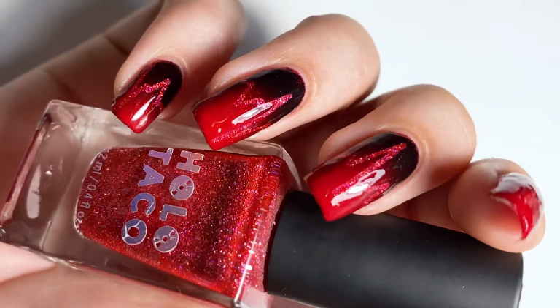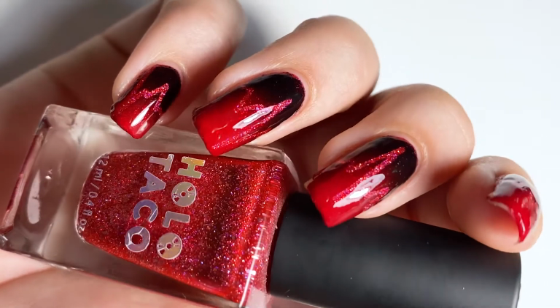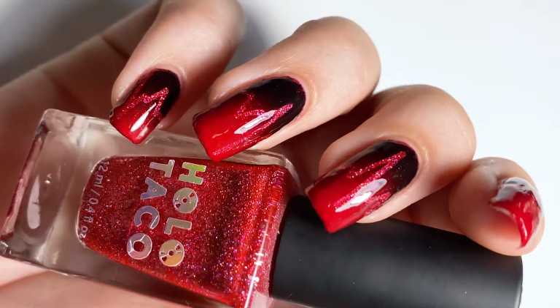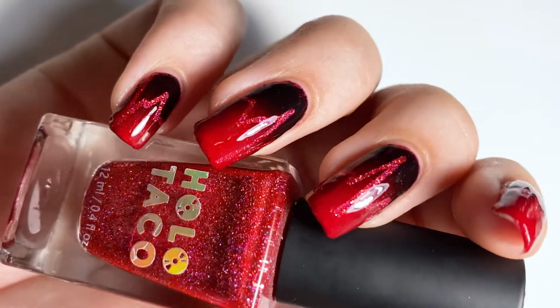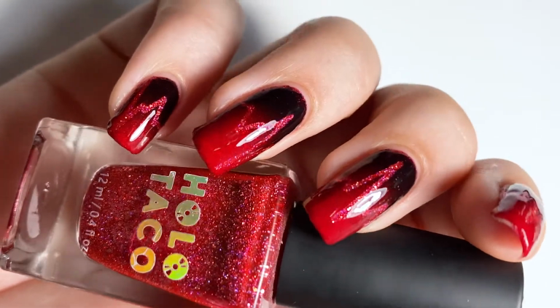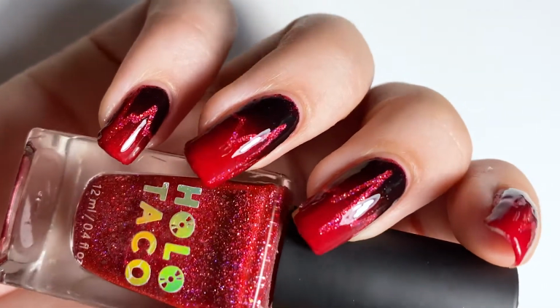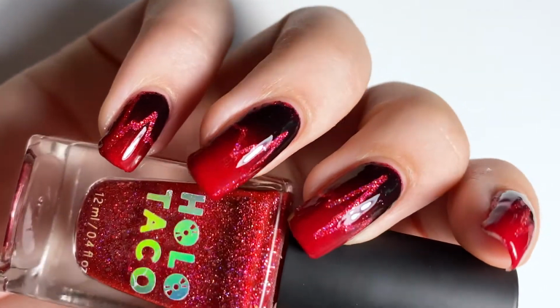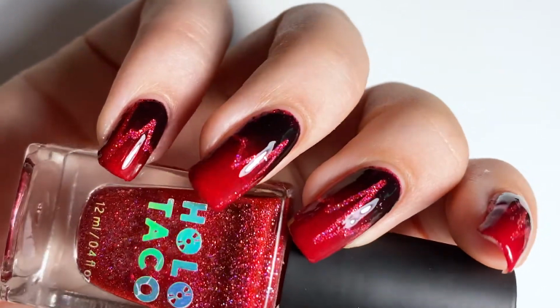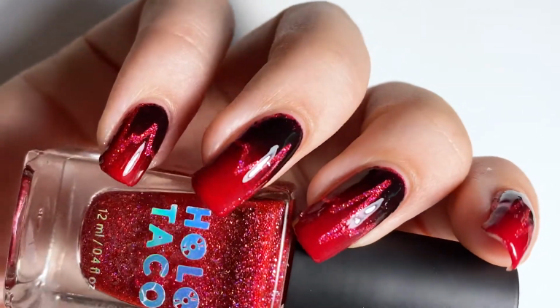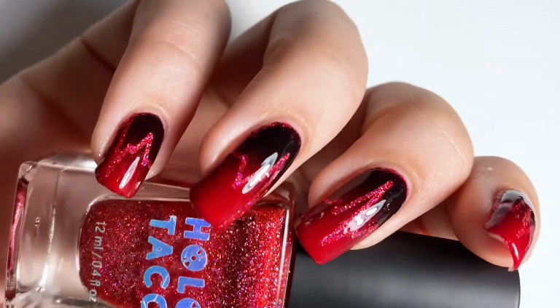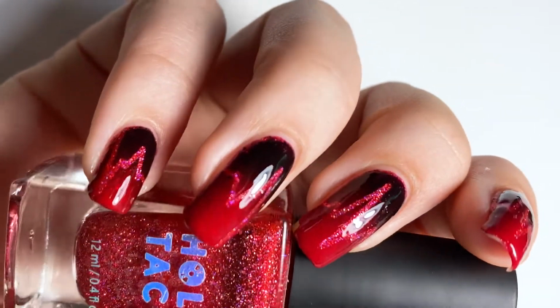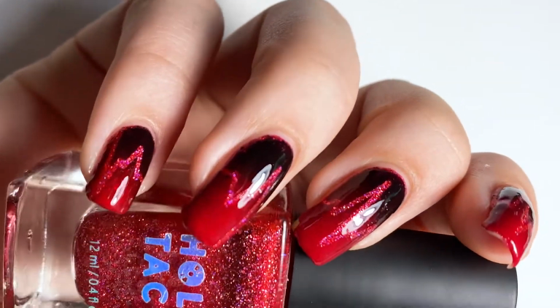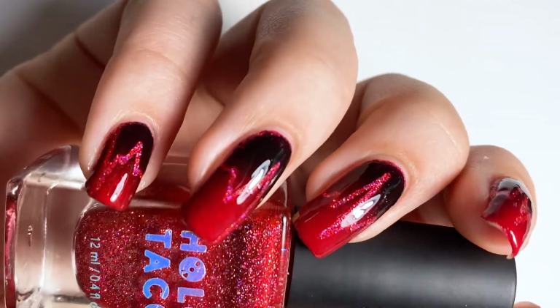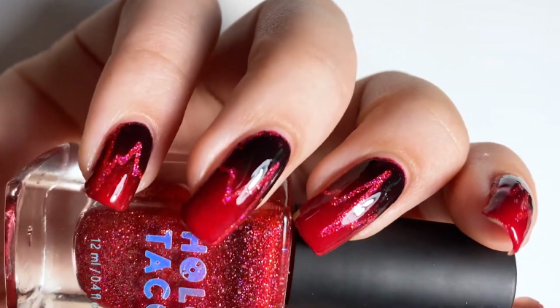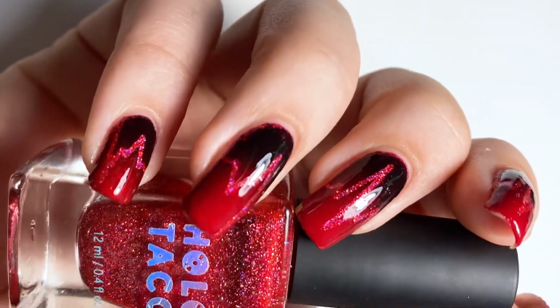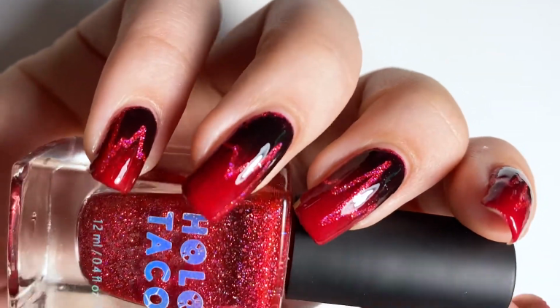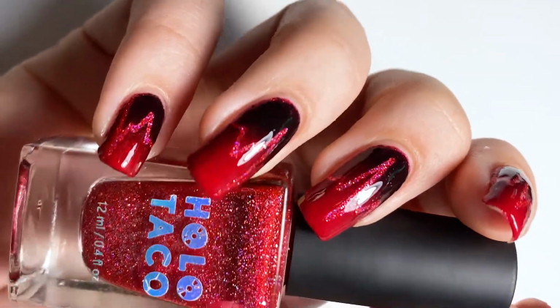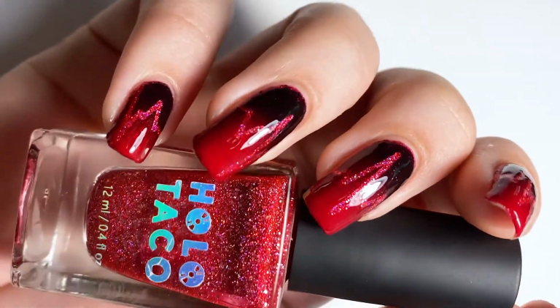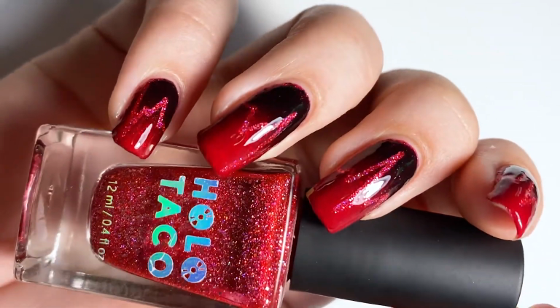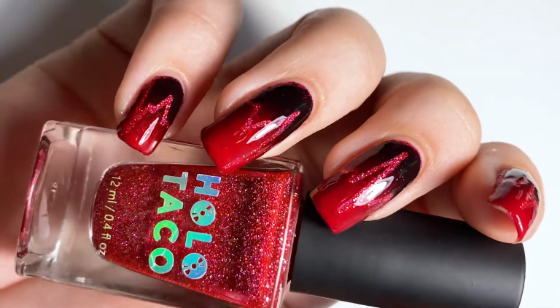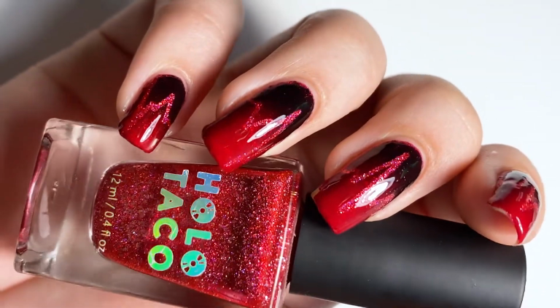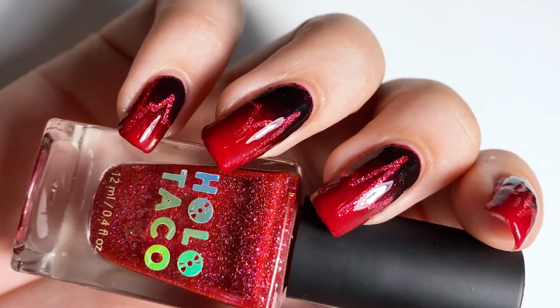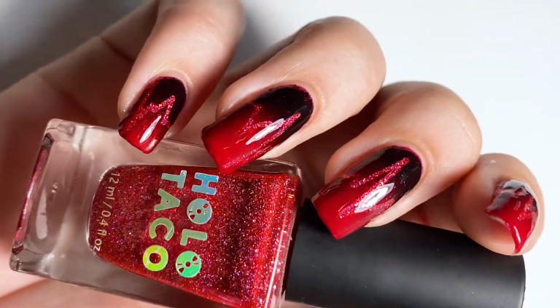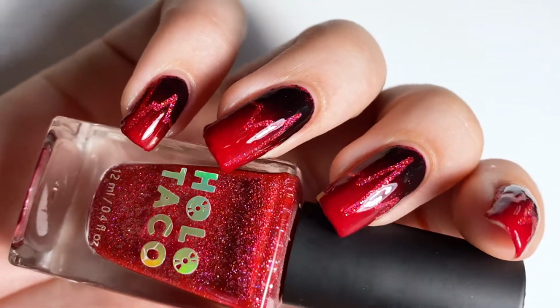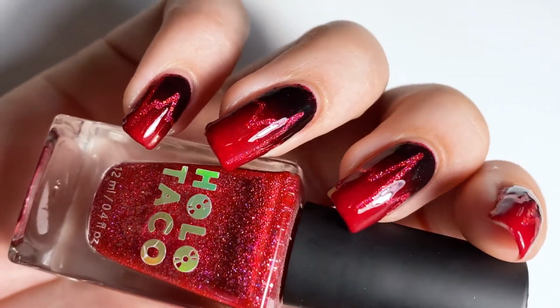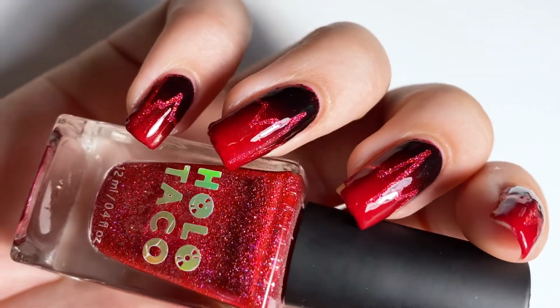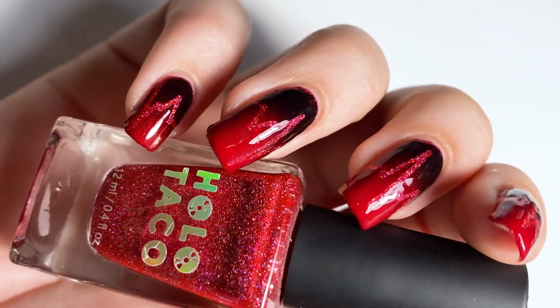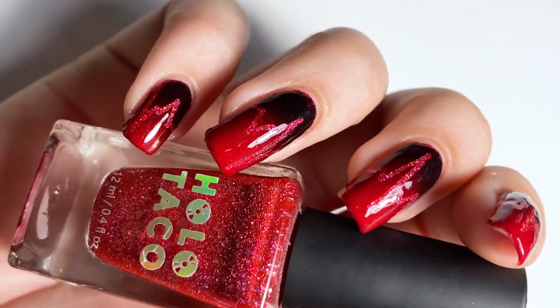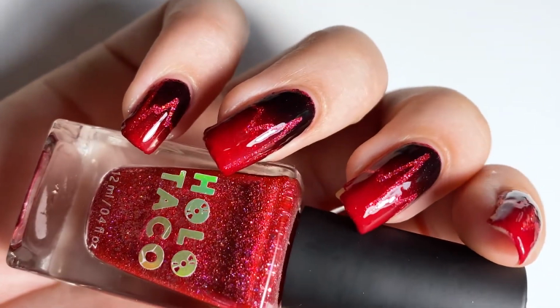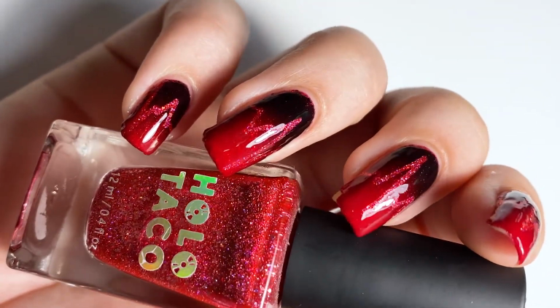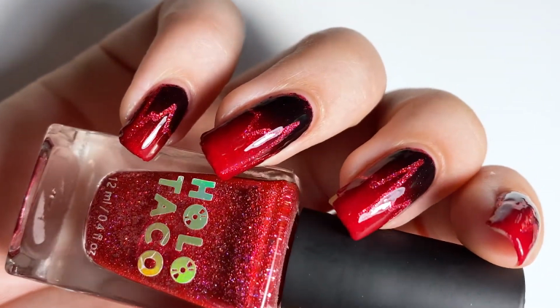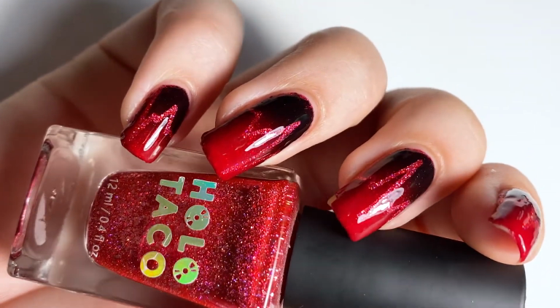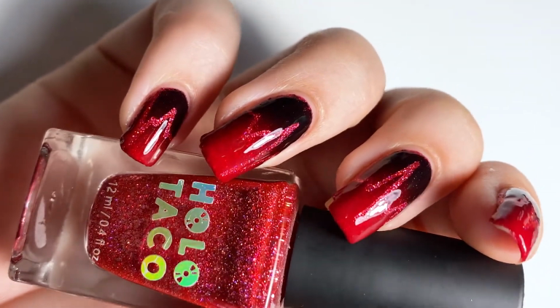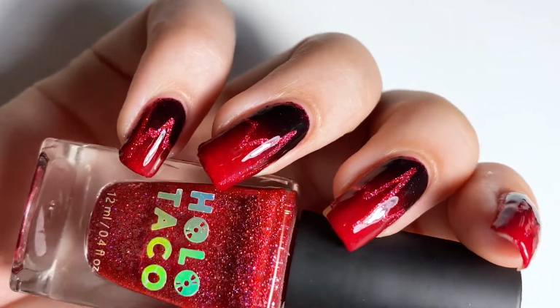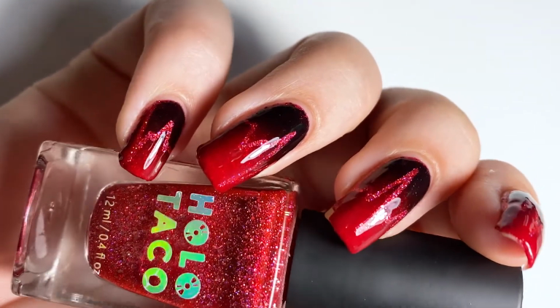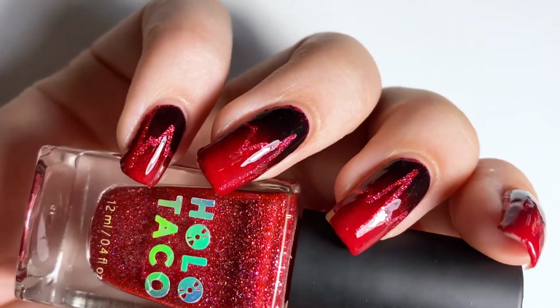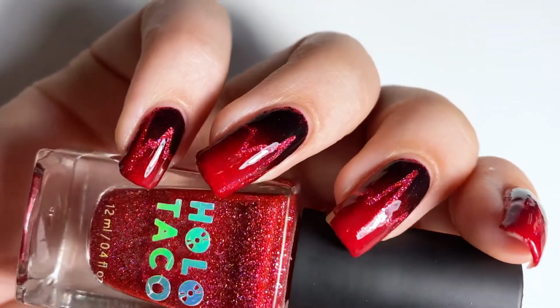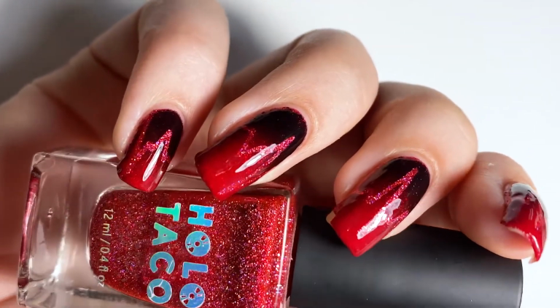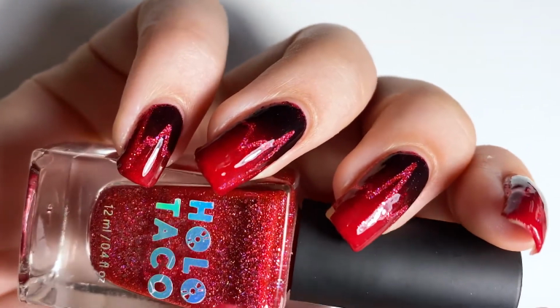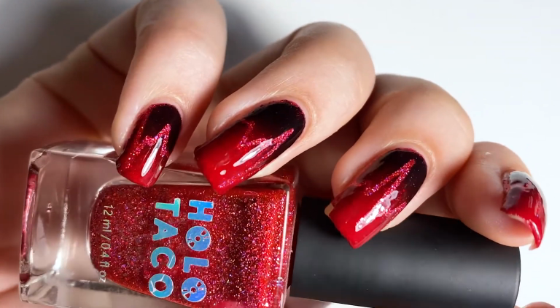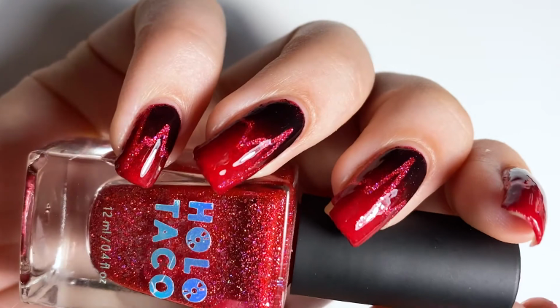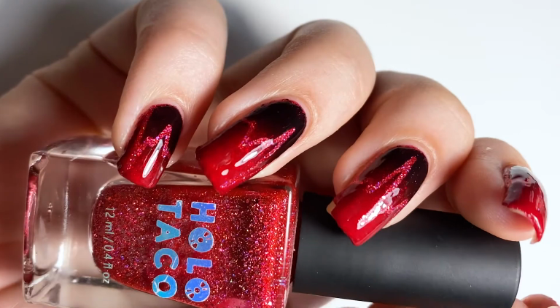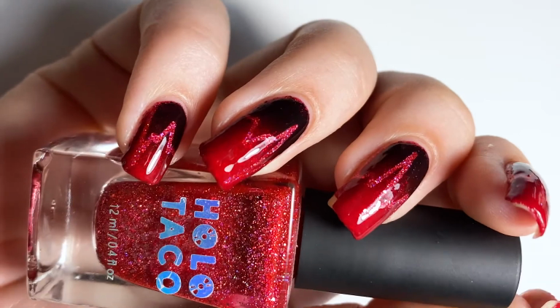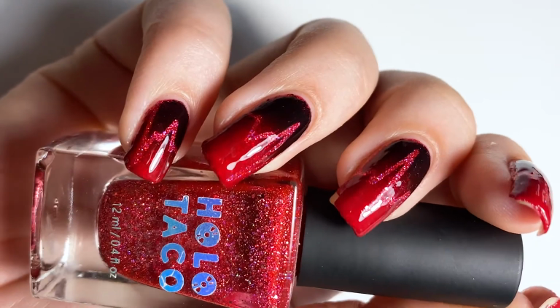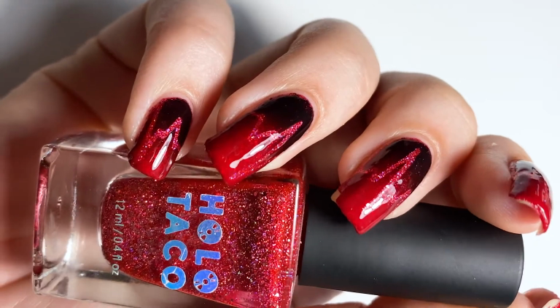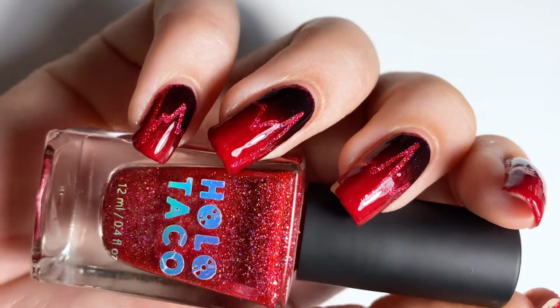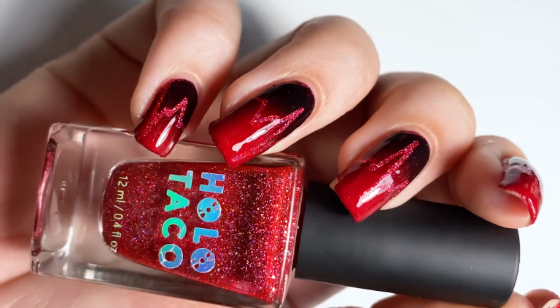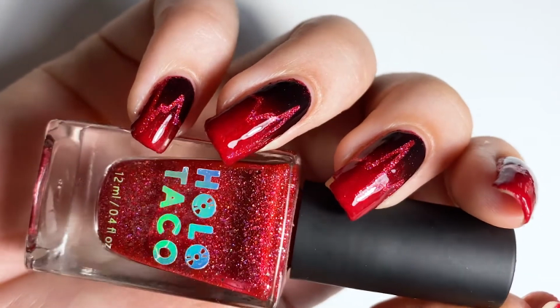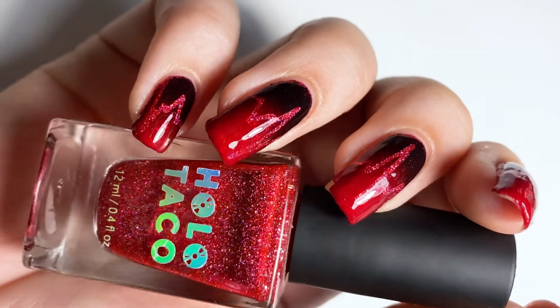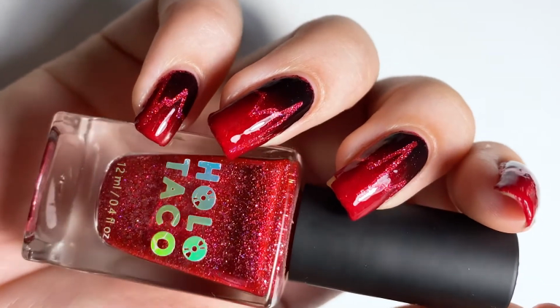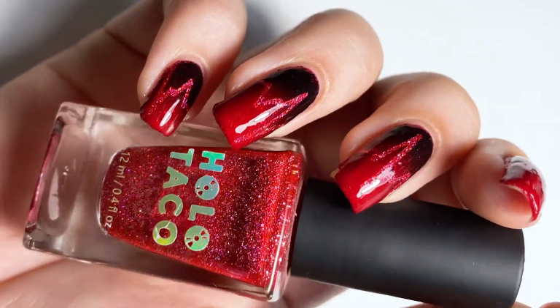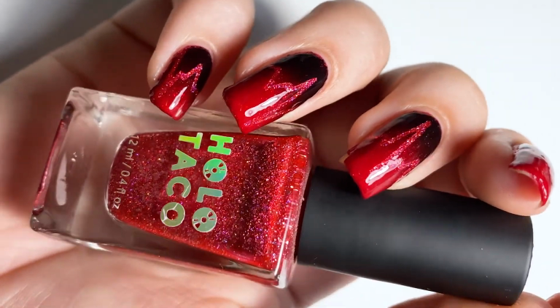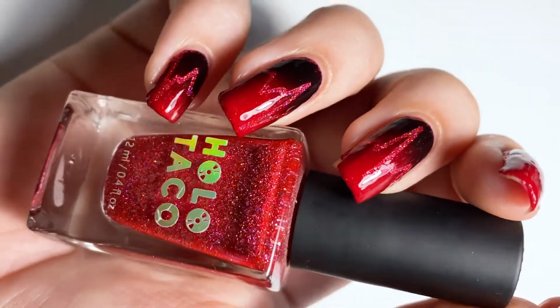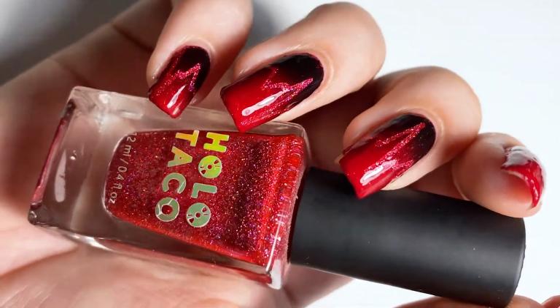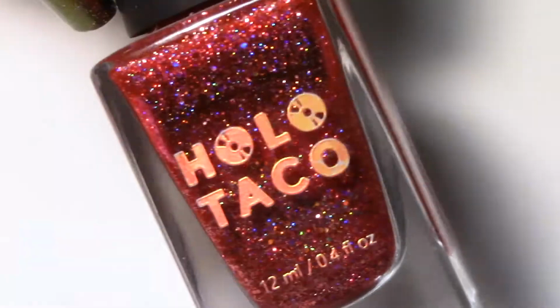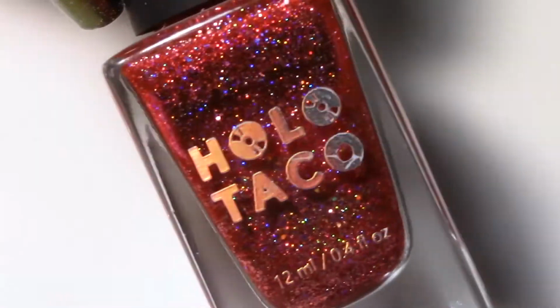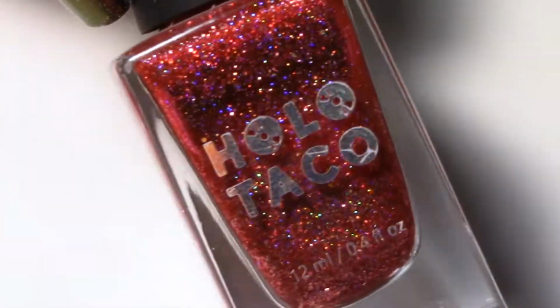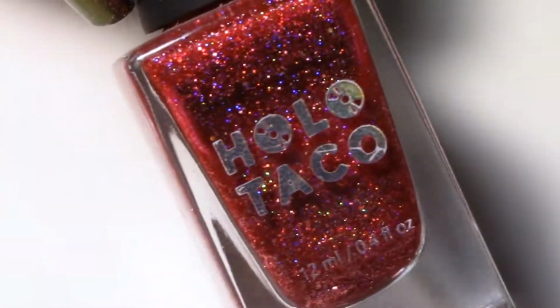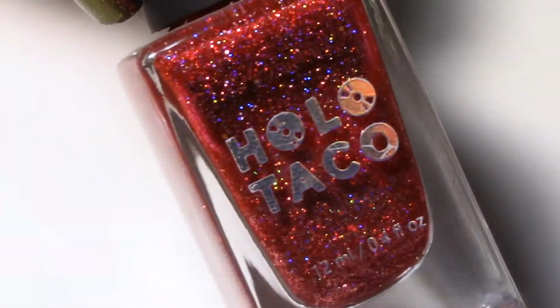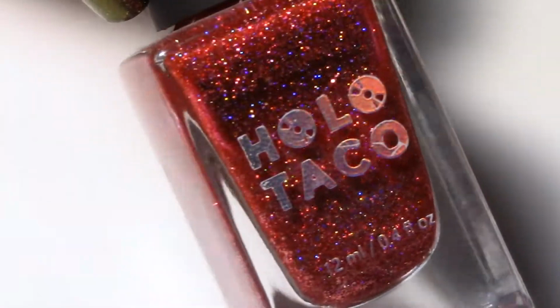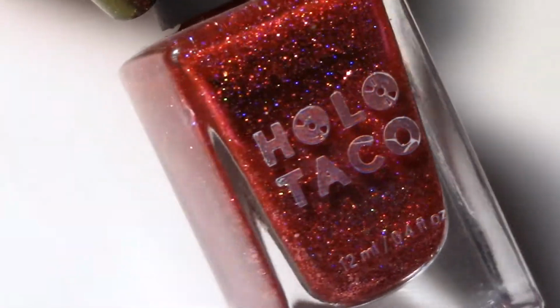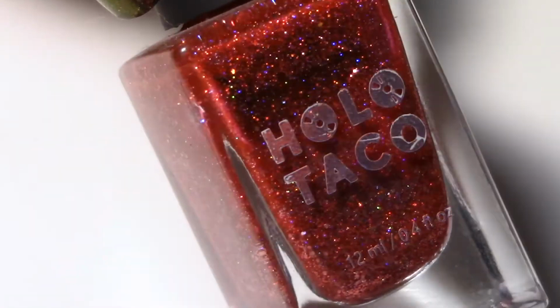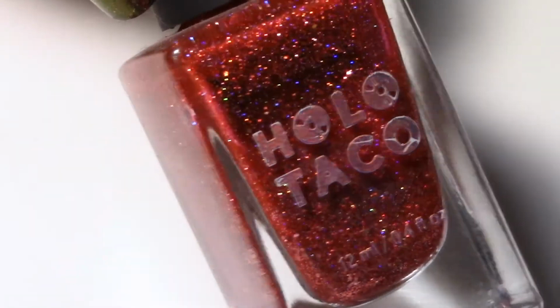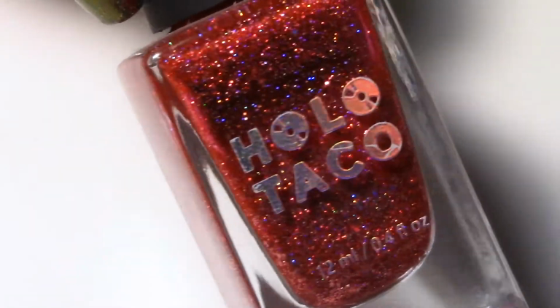Hi there, welcome back to Lavender Polish. Today I'm going to be showing you how to do this cute little Halloween heartbeat design. It's been an intro into Halloween nail art.